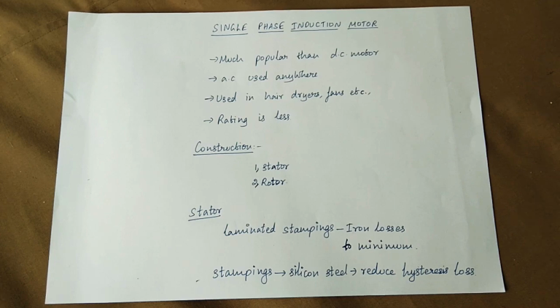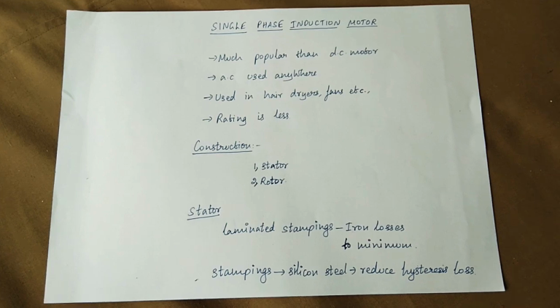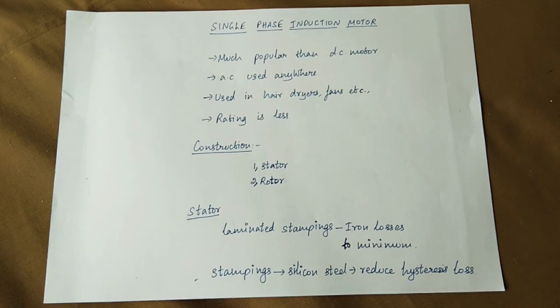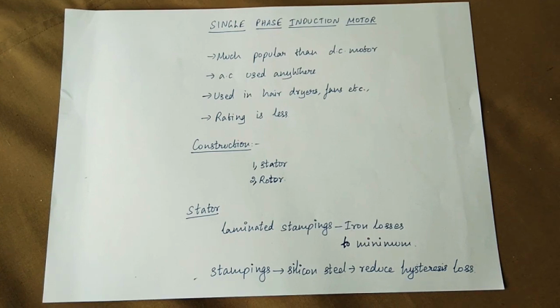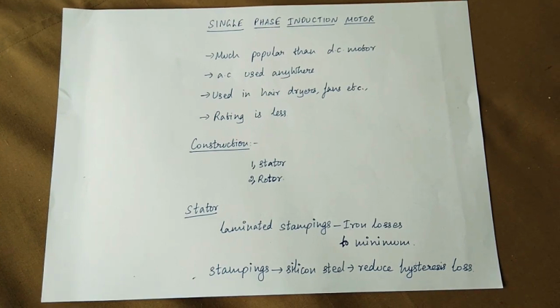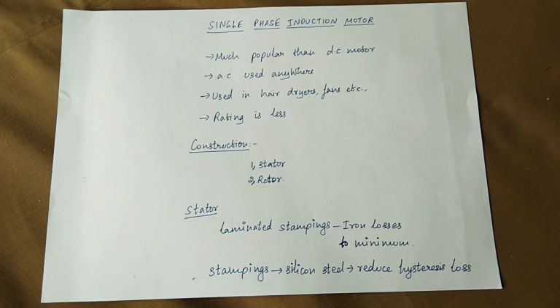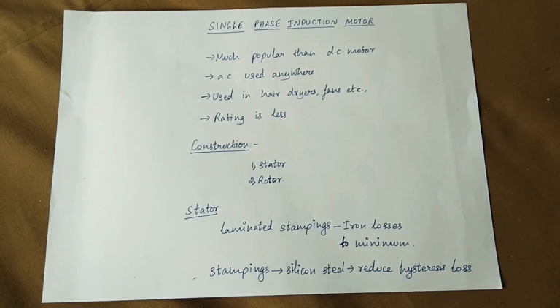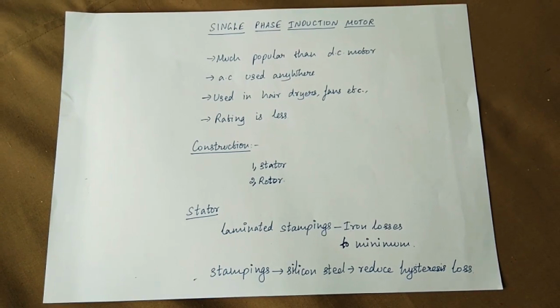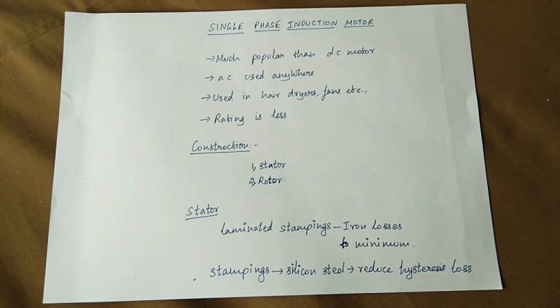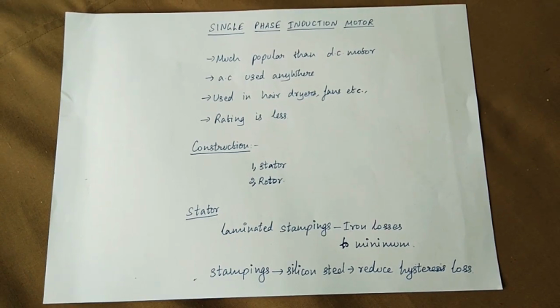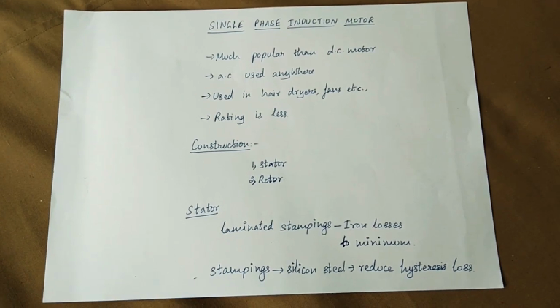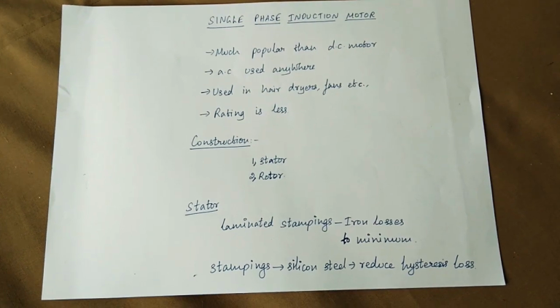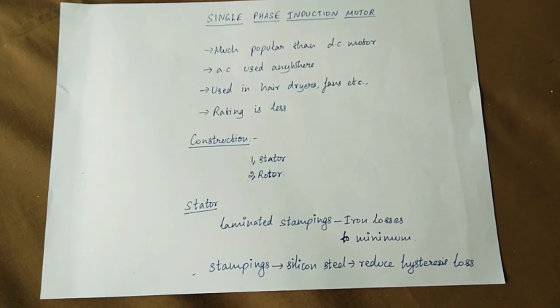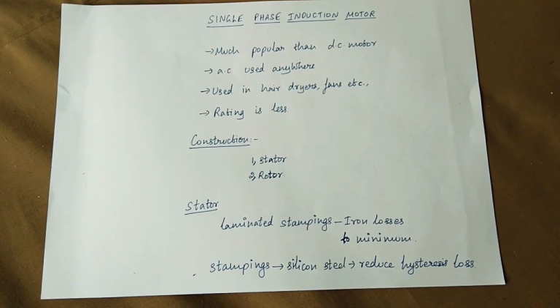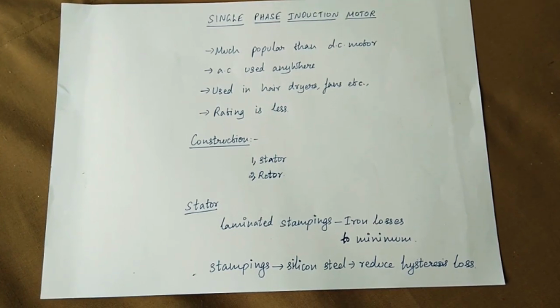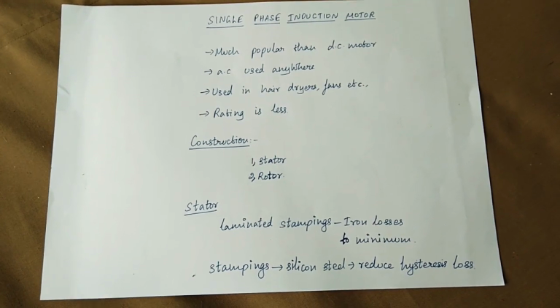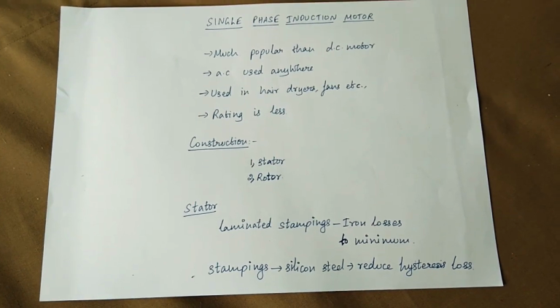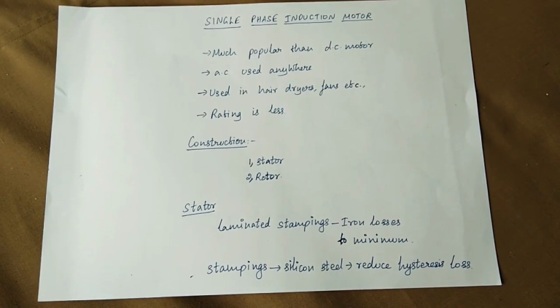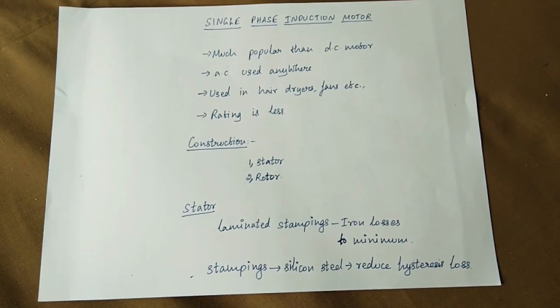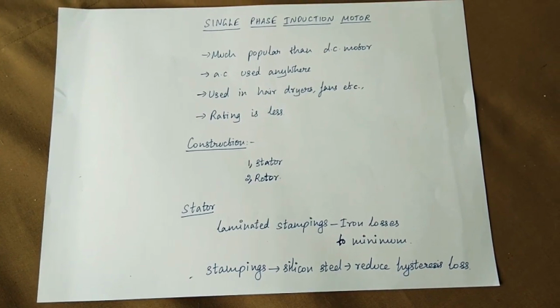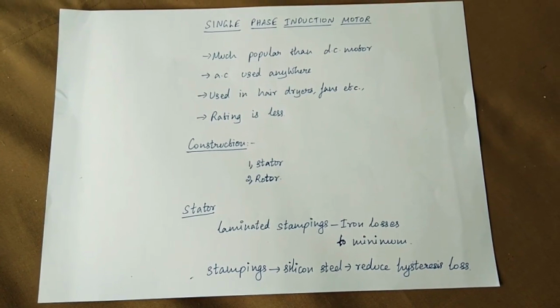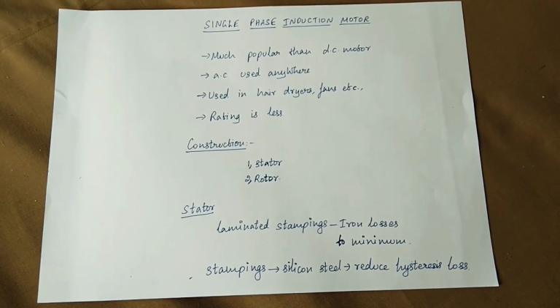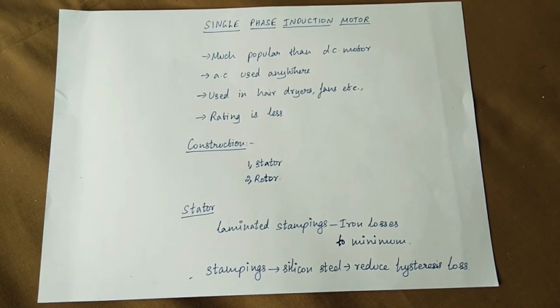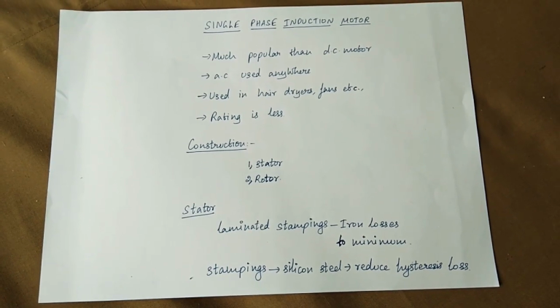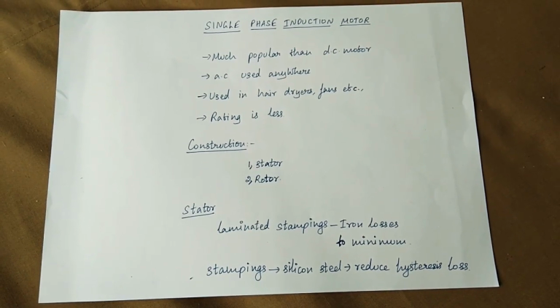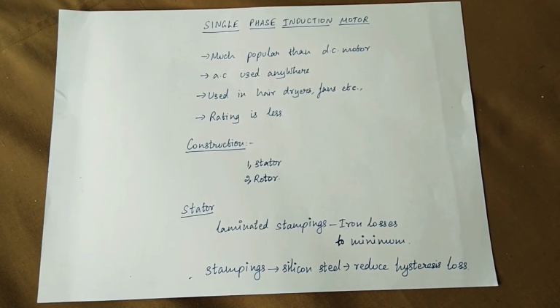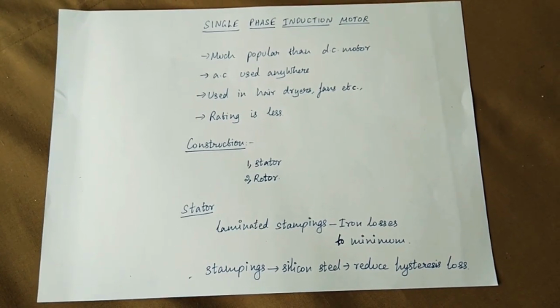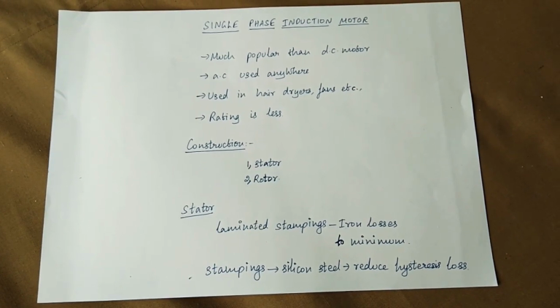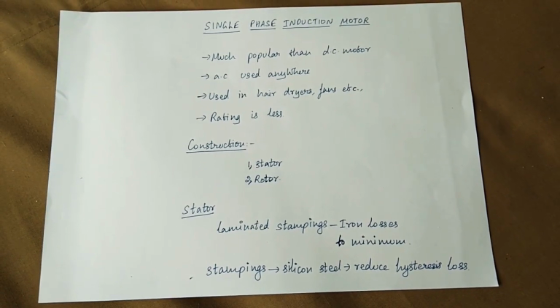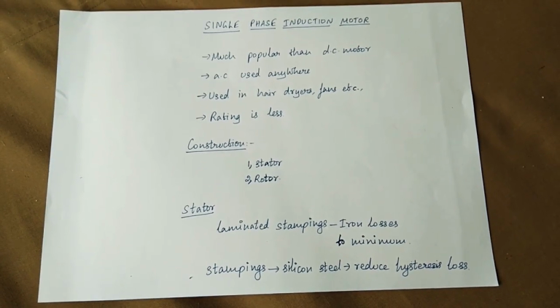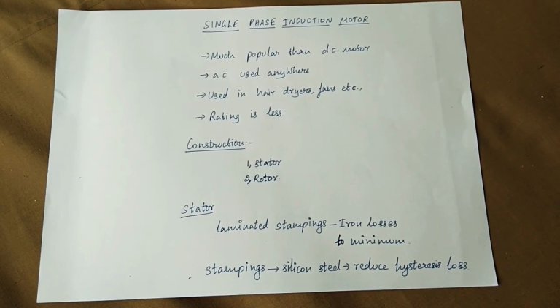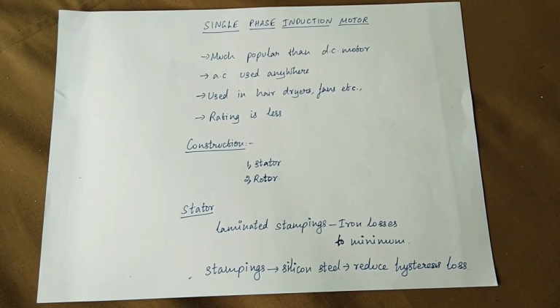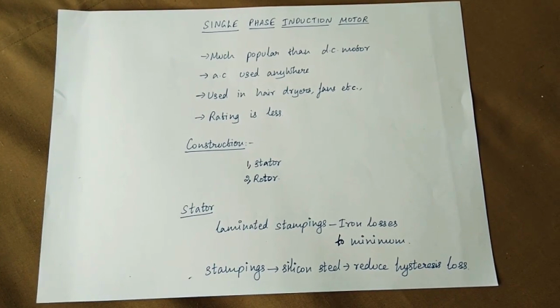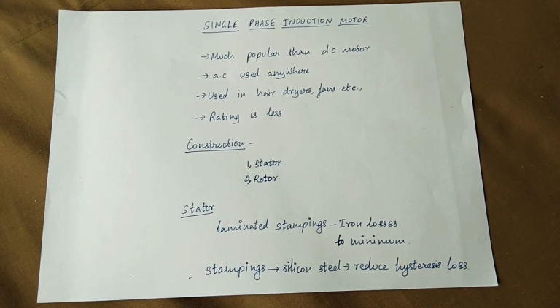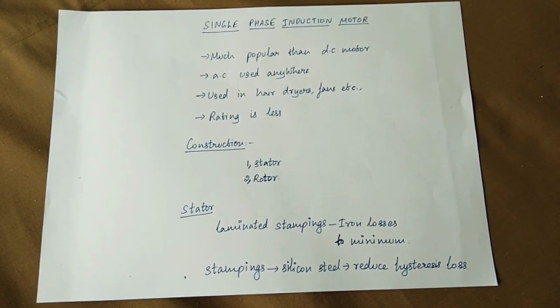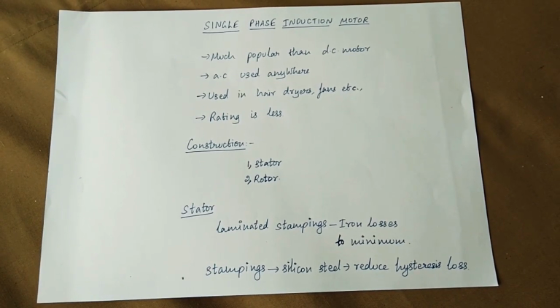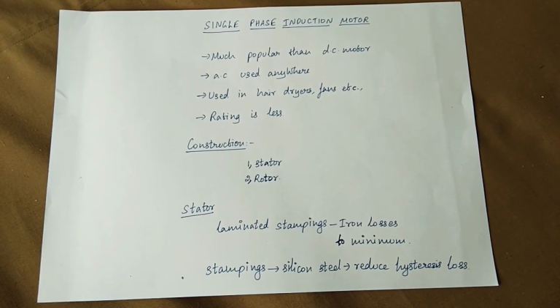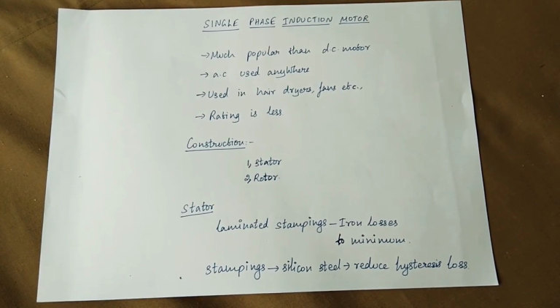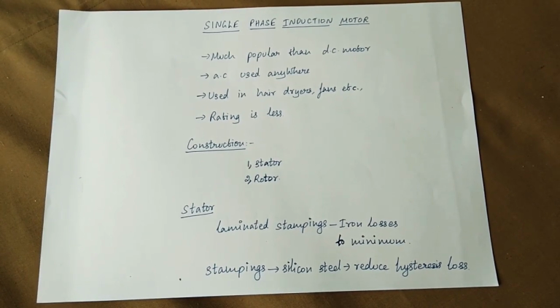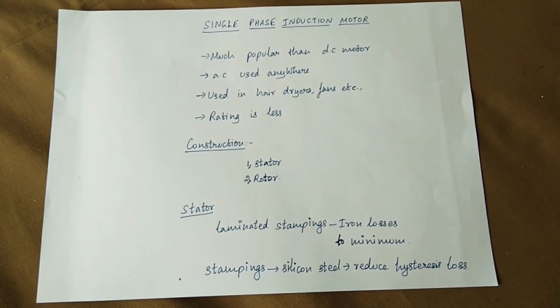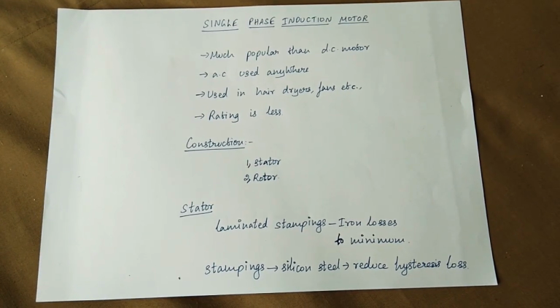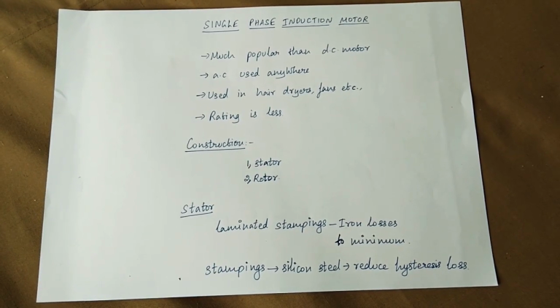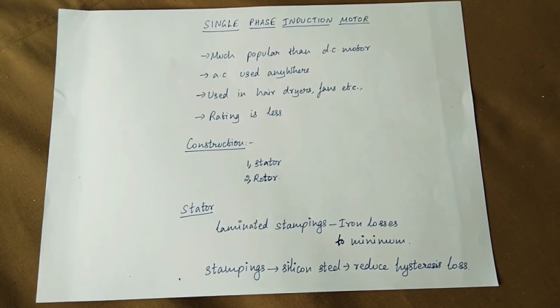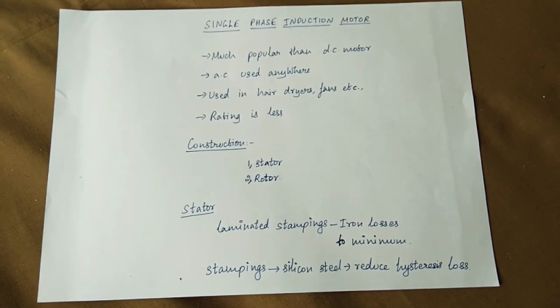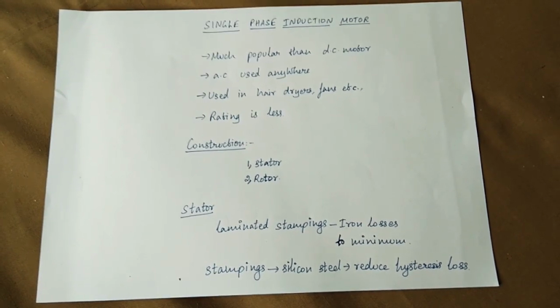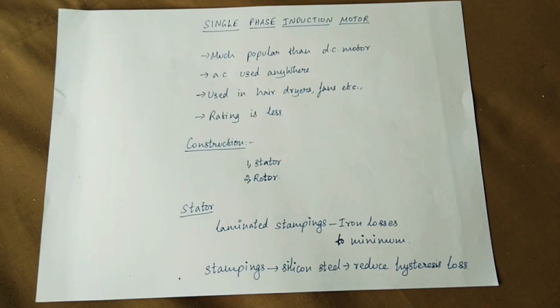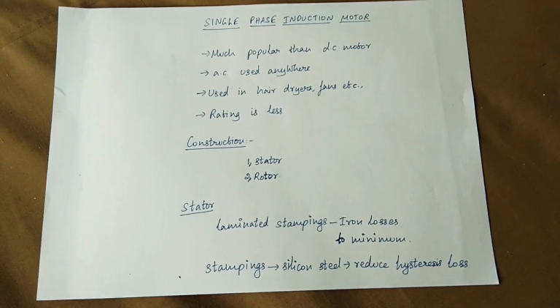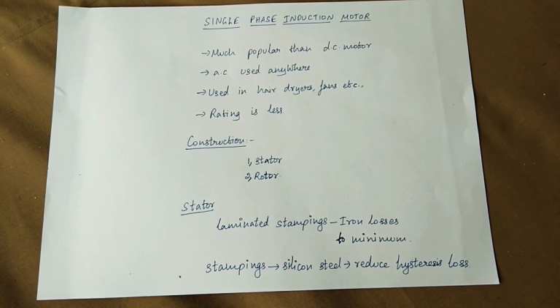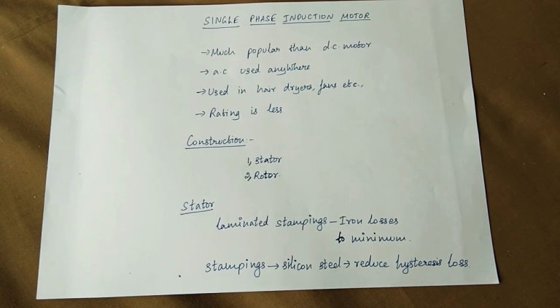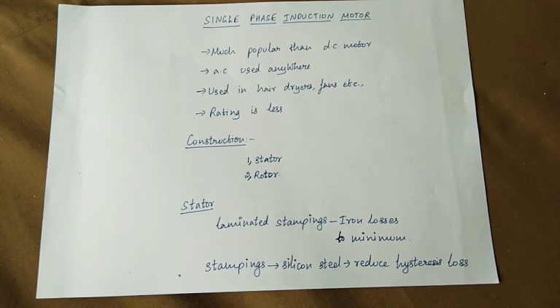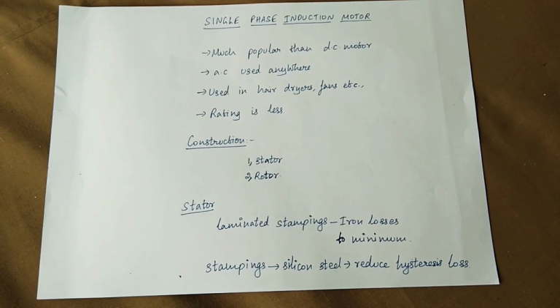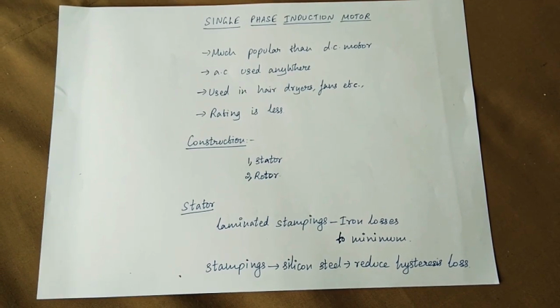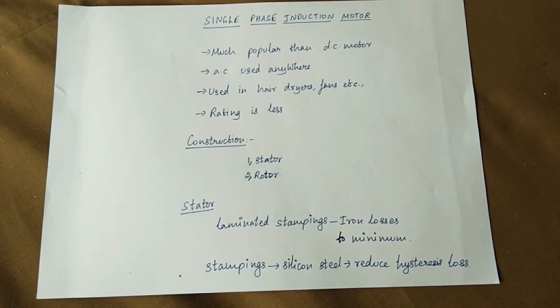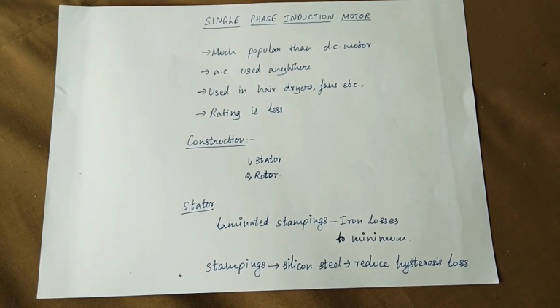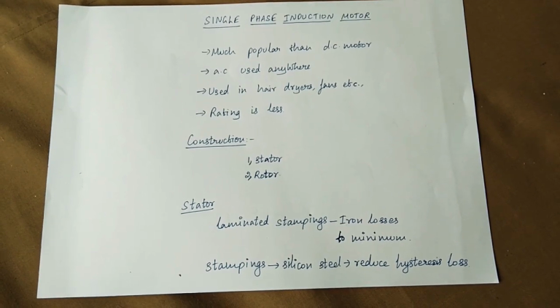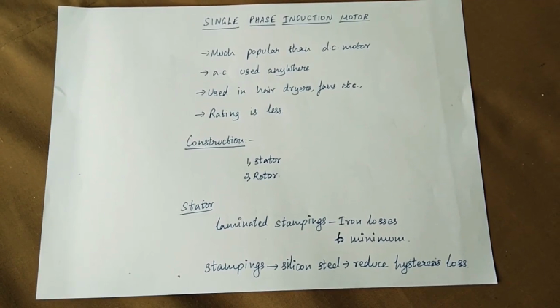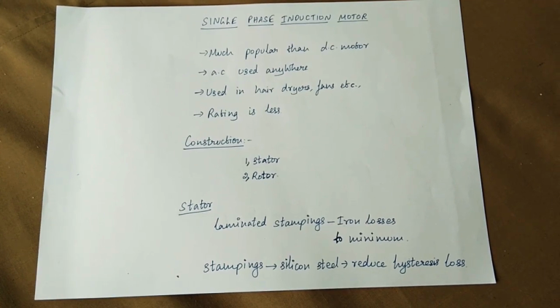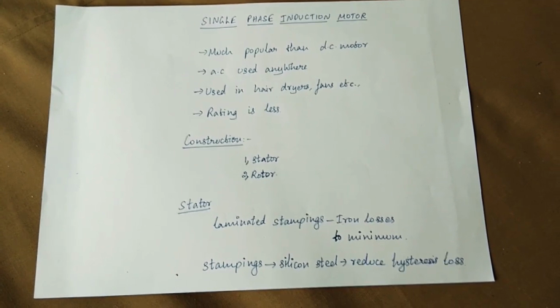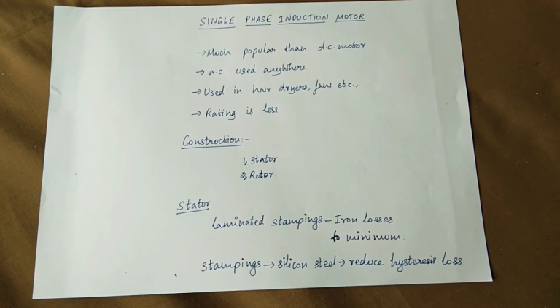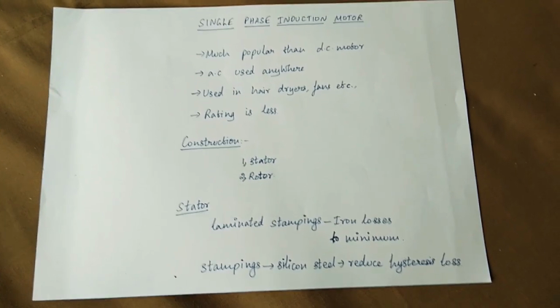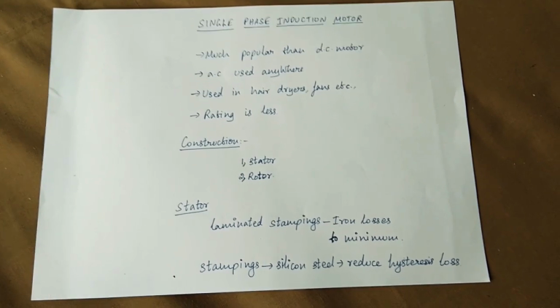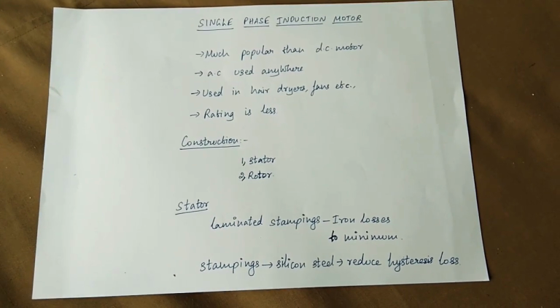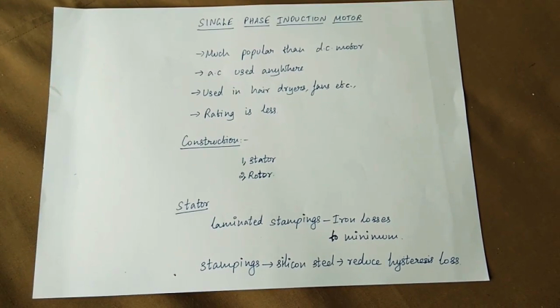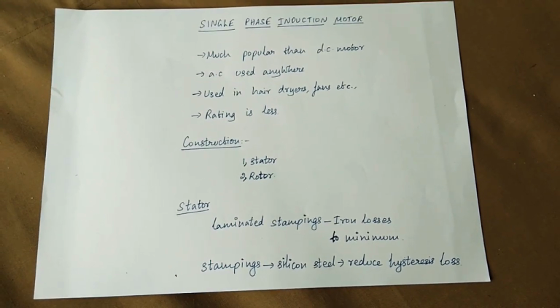Hi friends, let's start a new concept of single-phase induction motor.